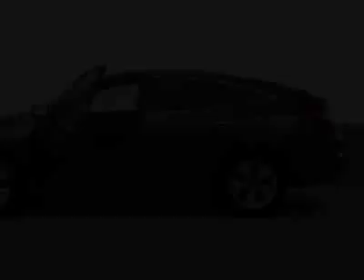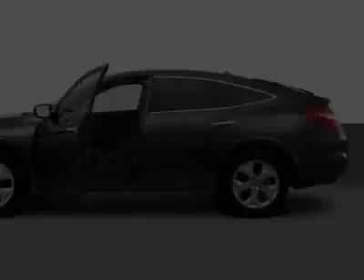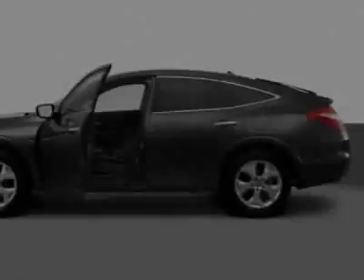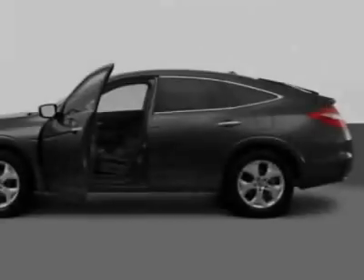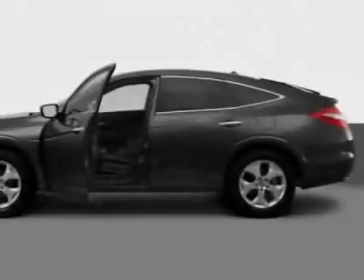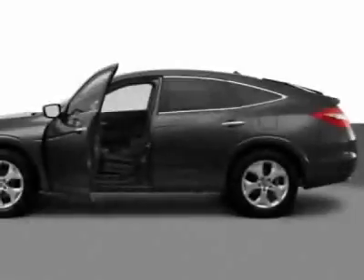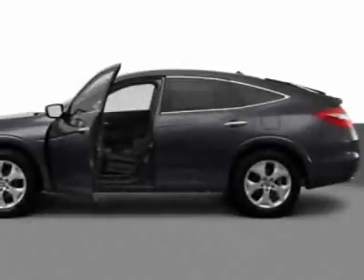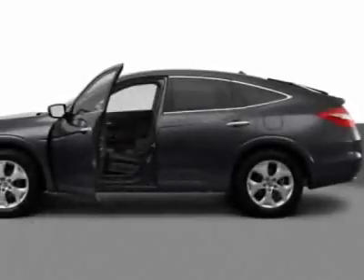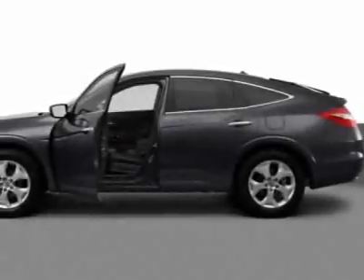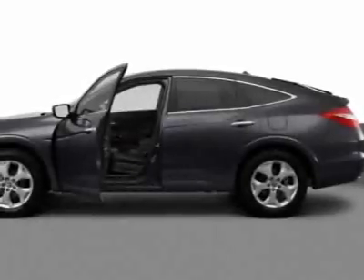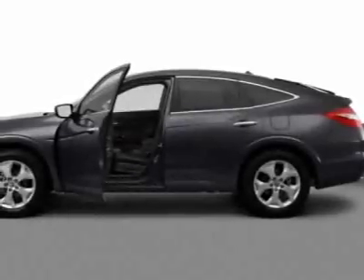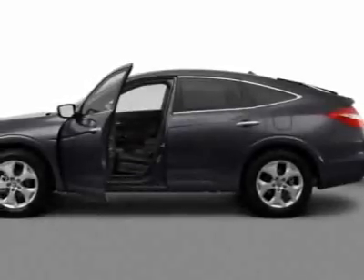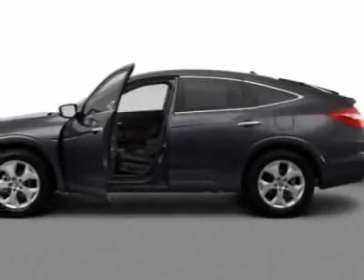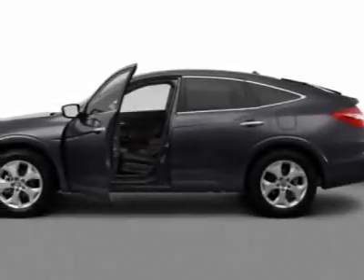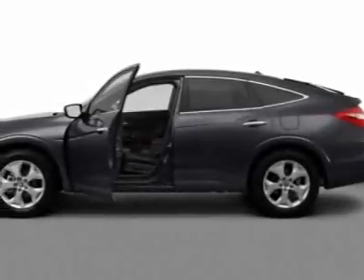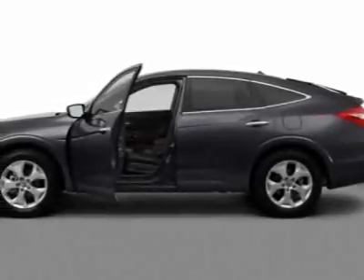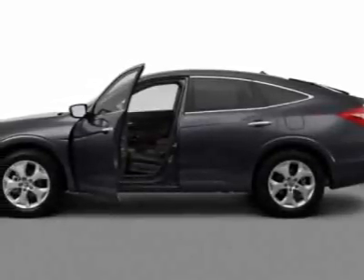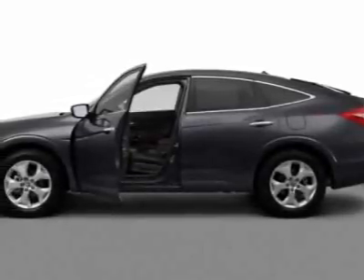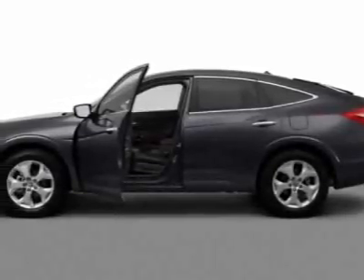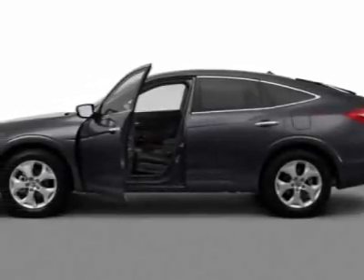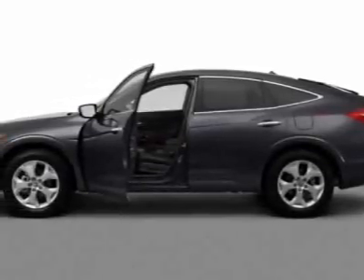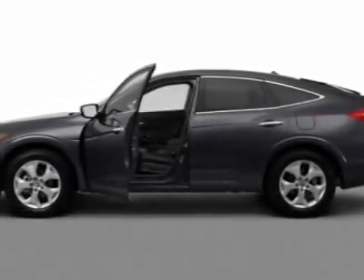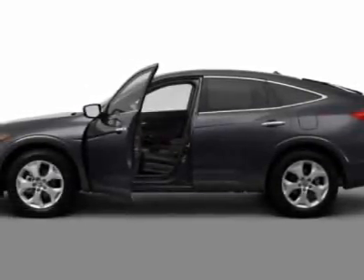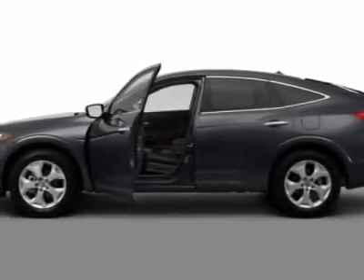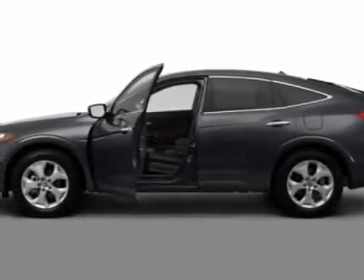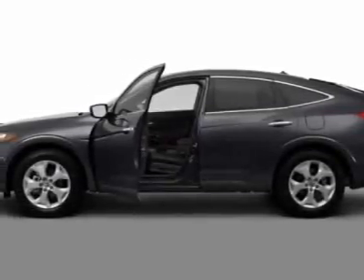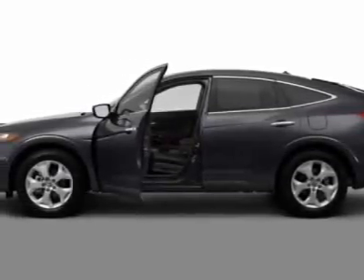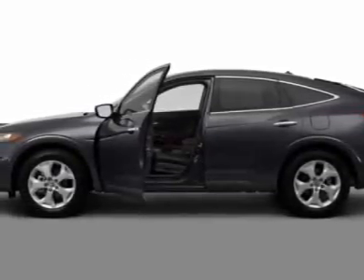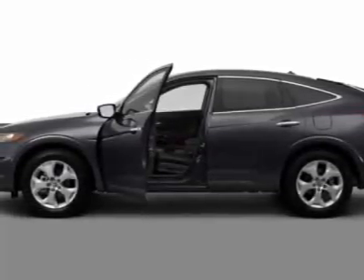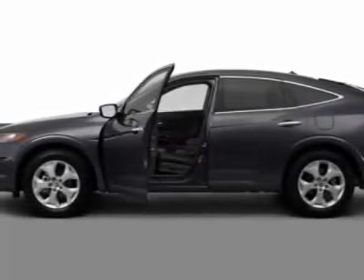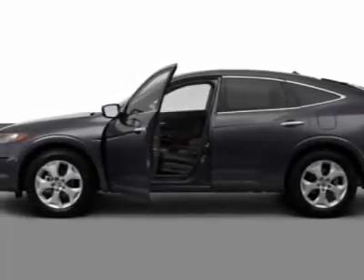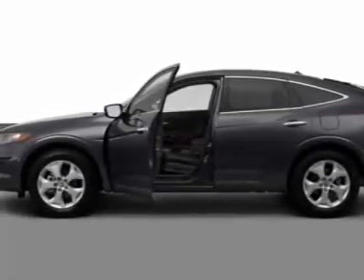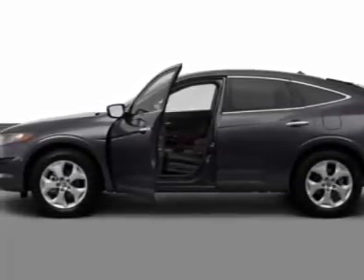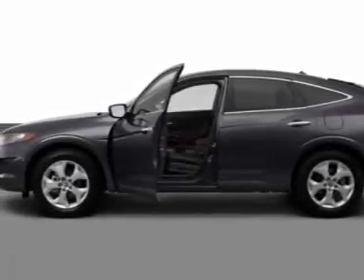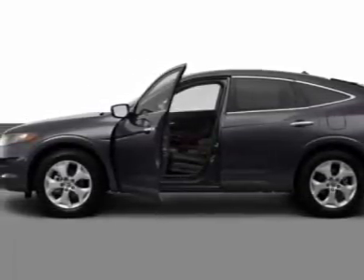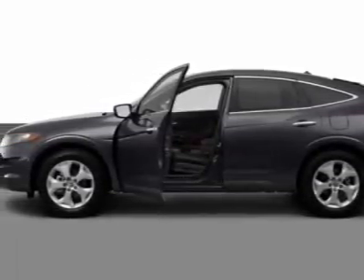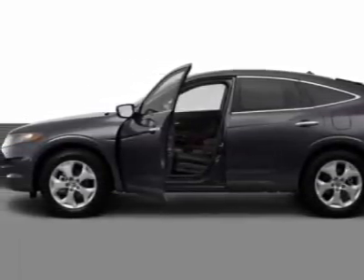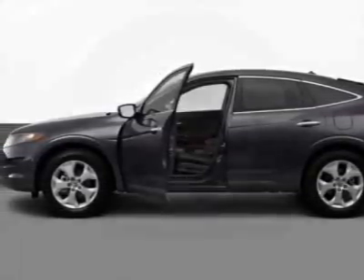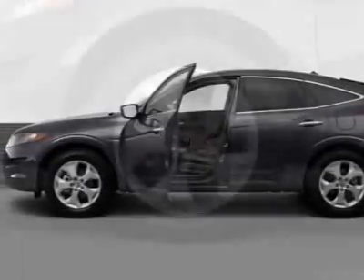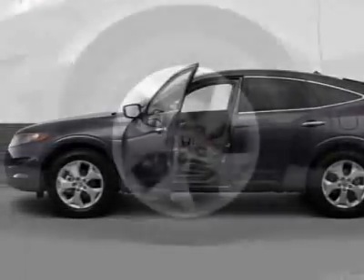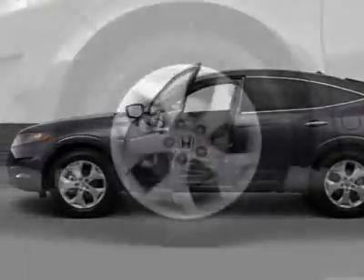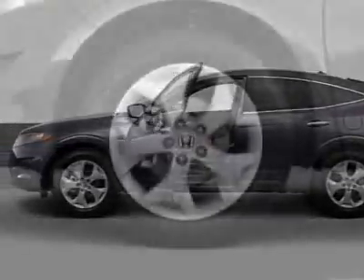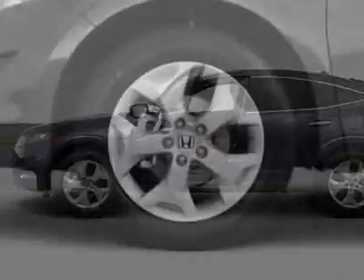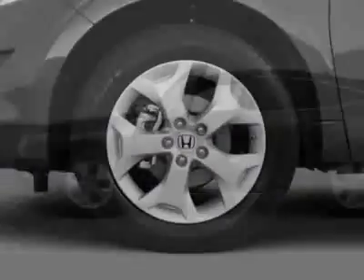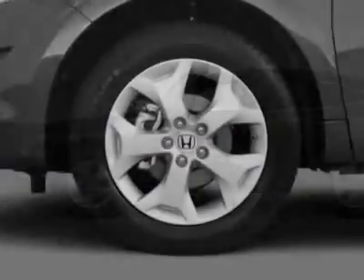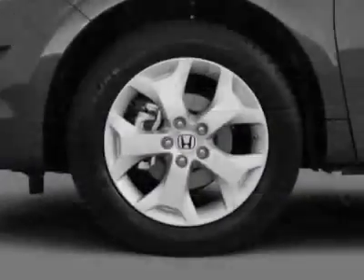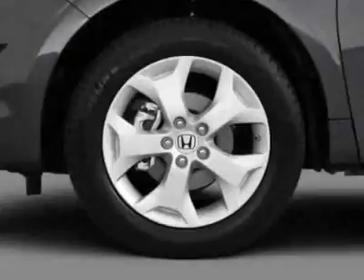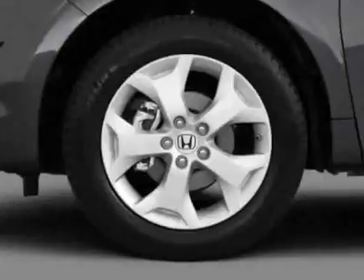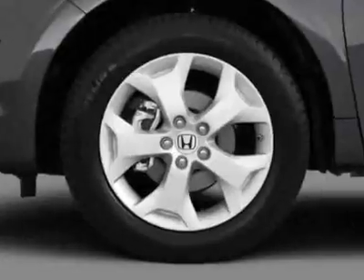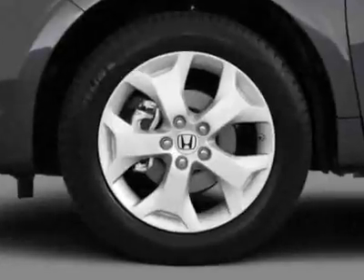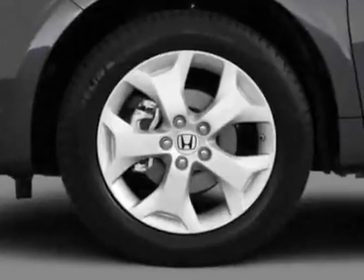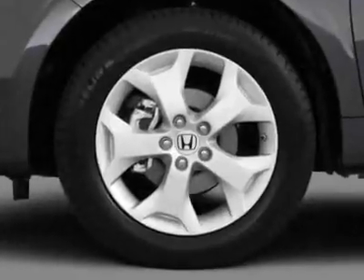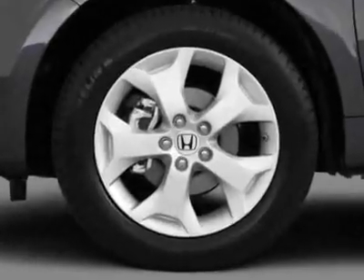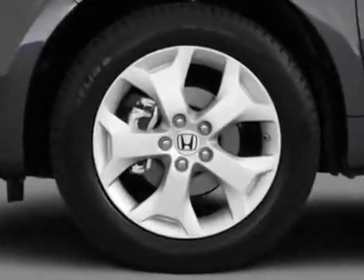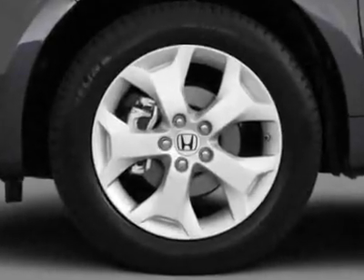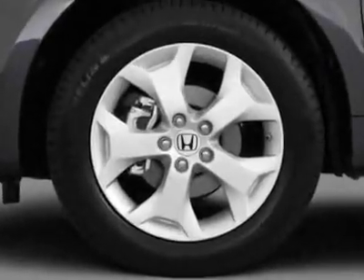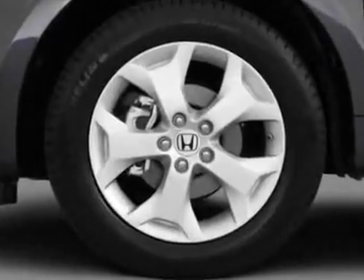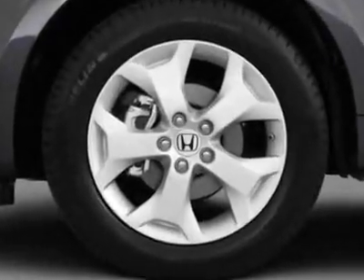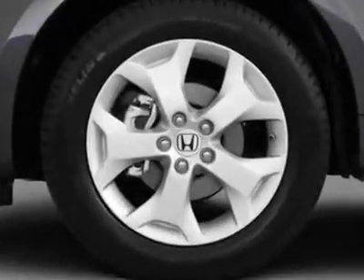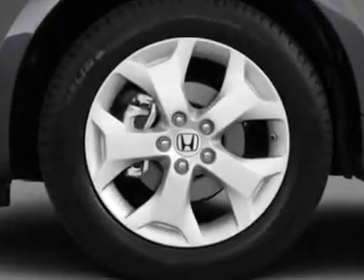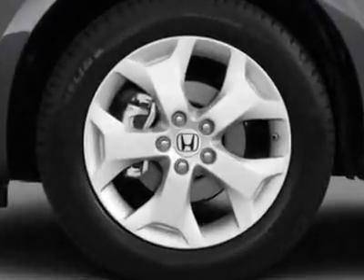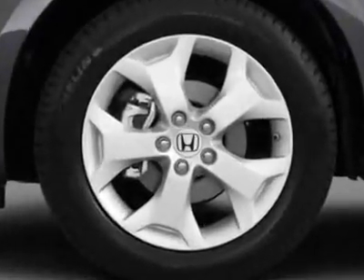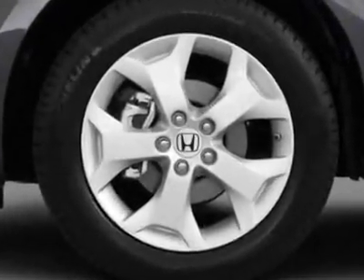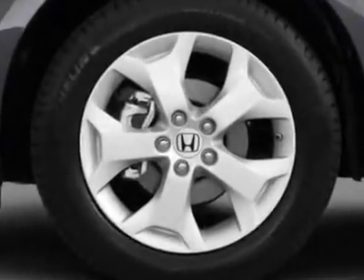Look at this new 2012 Honda Crosstor. For your protection, this vehicle has a full factory warranty.